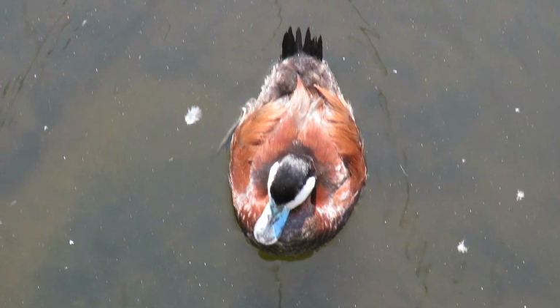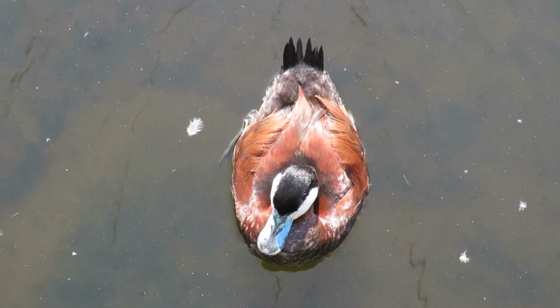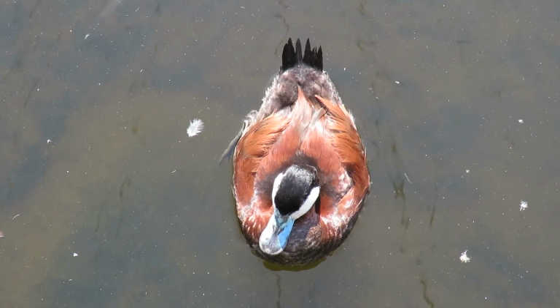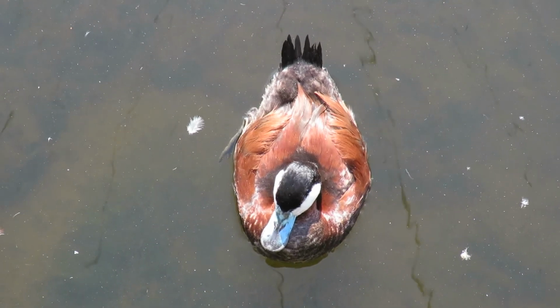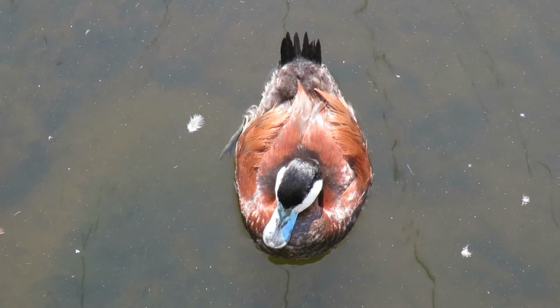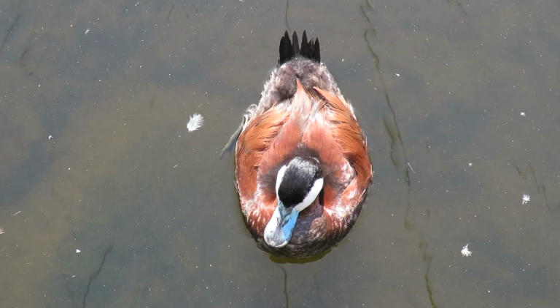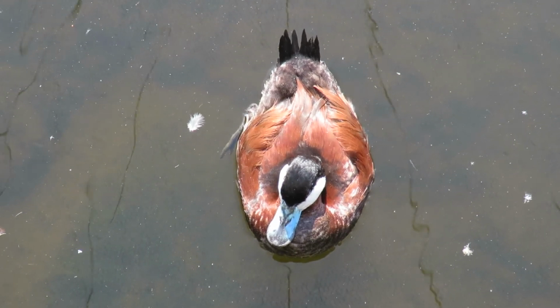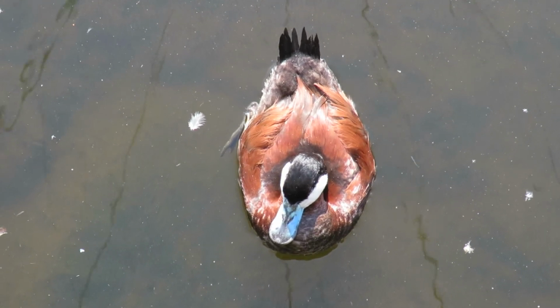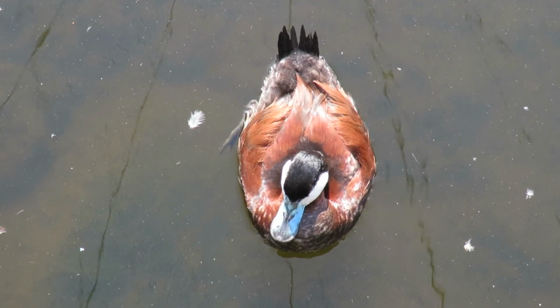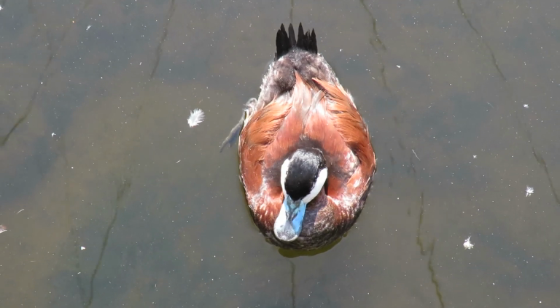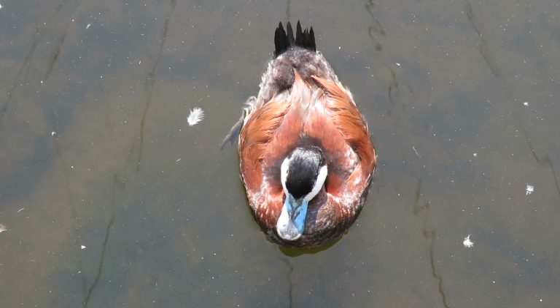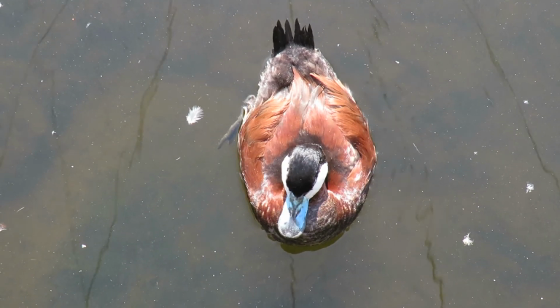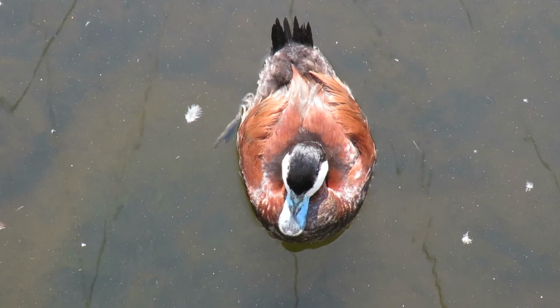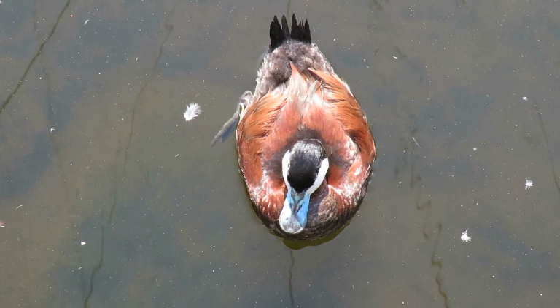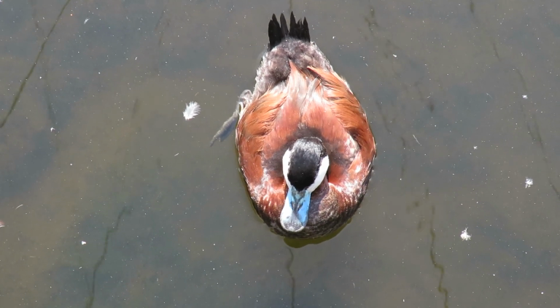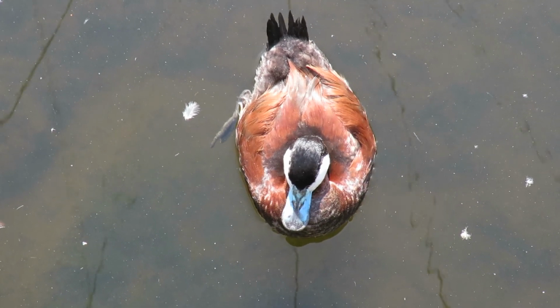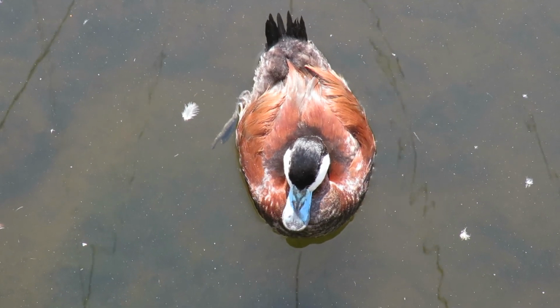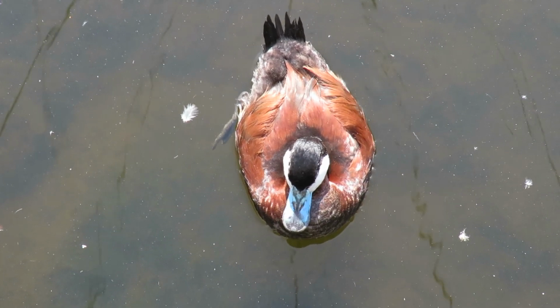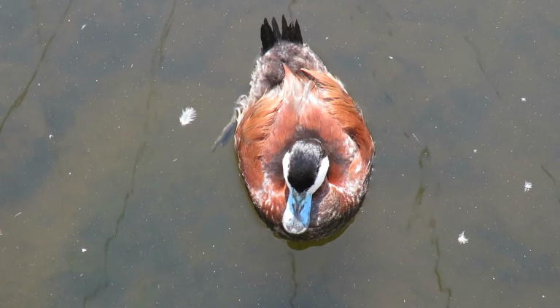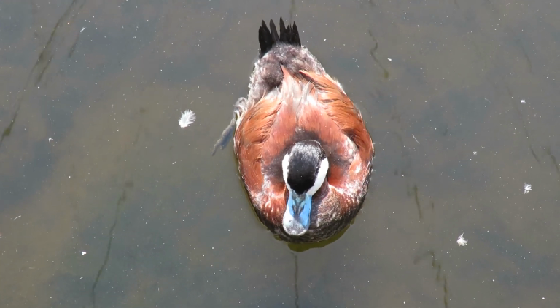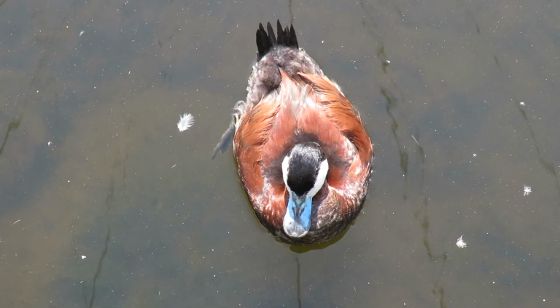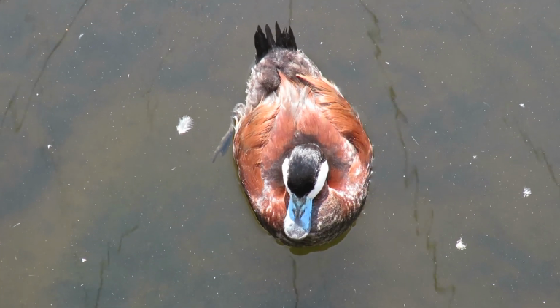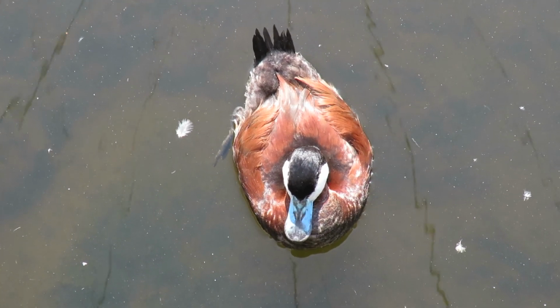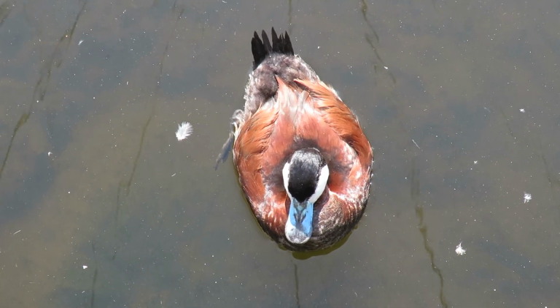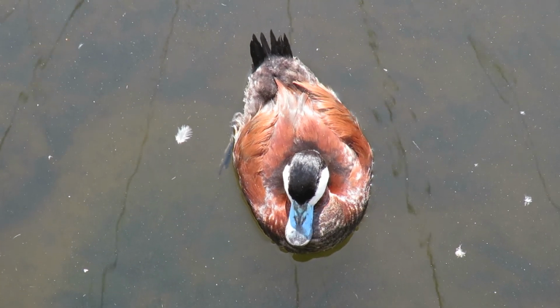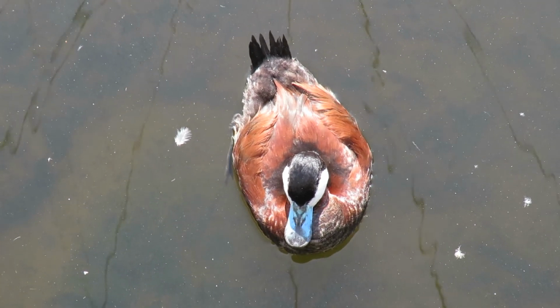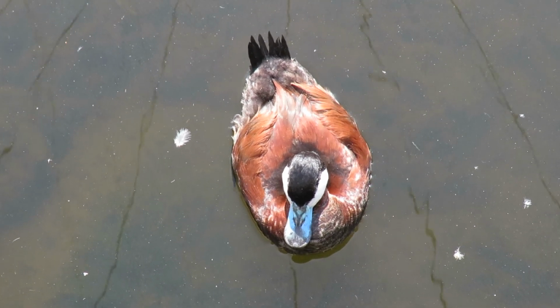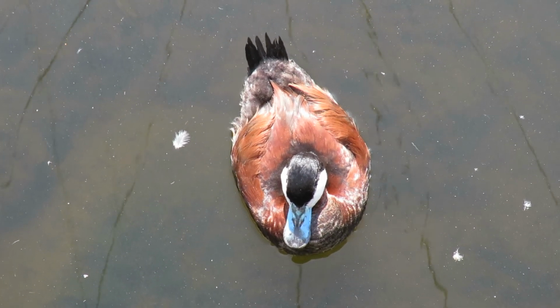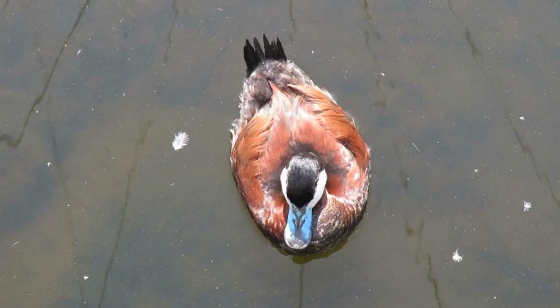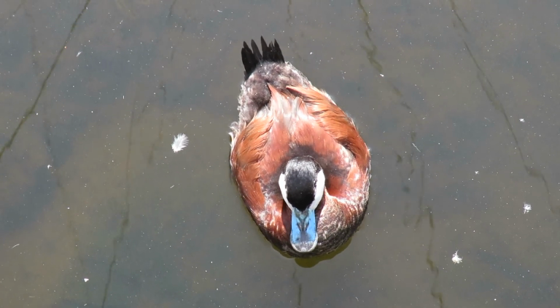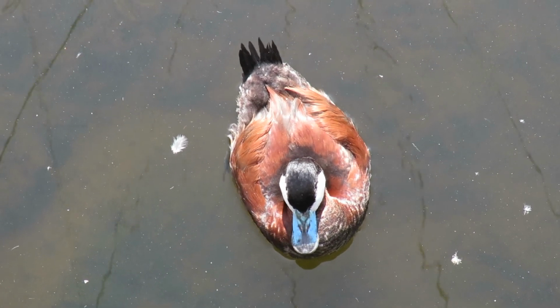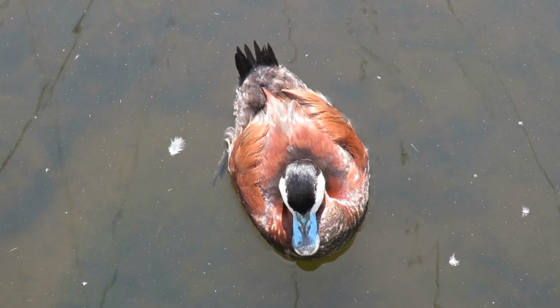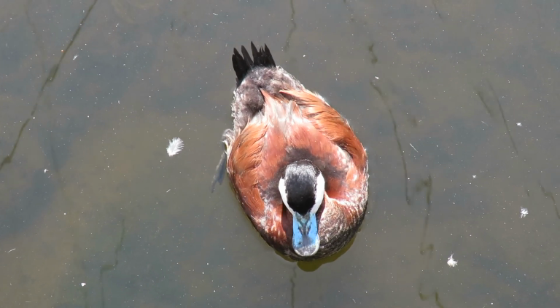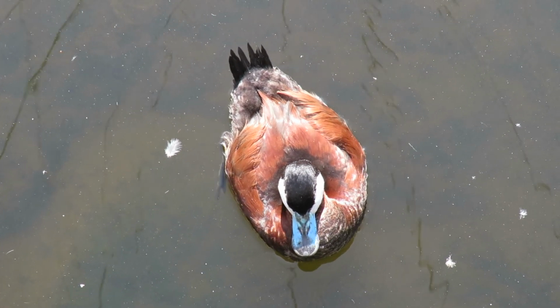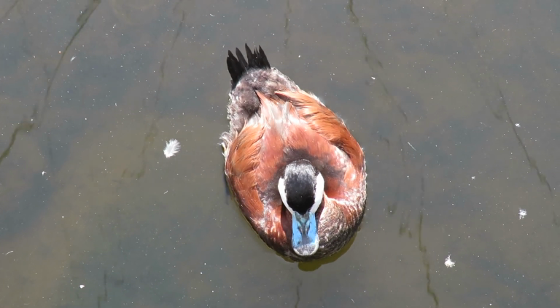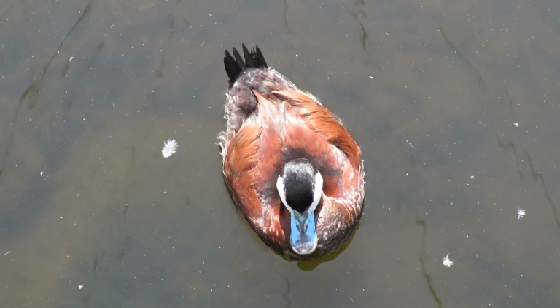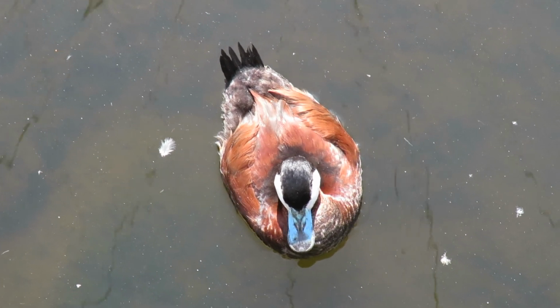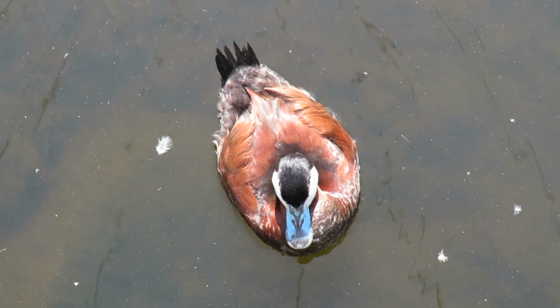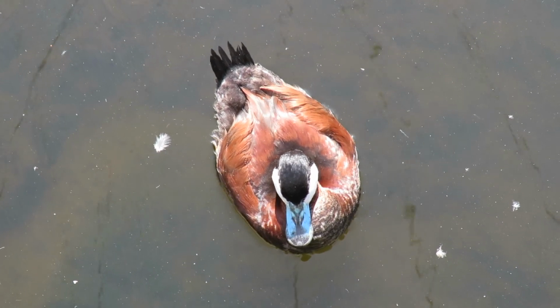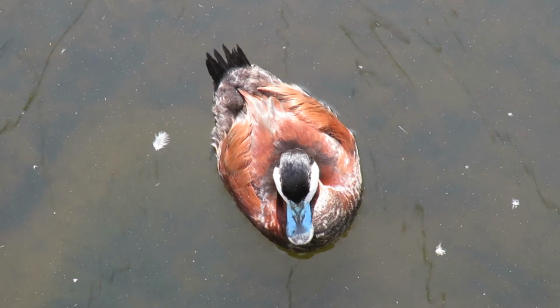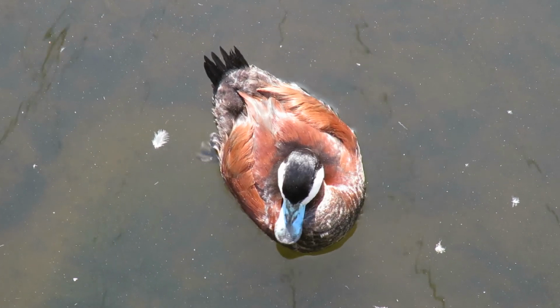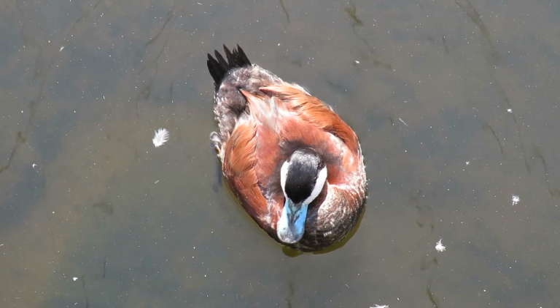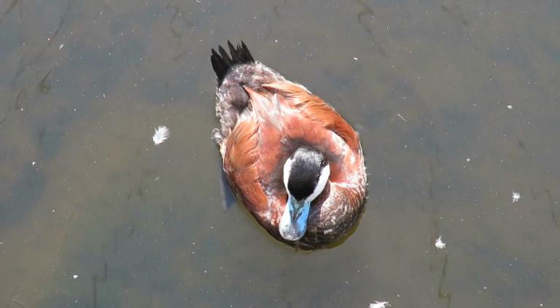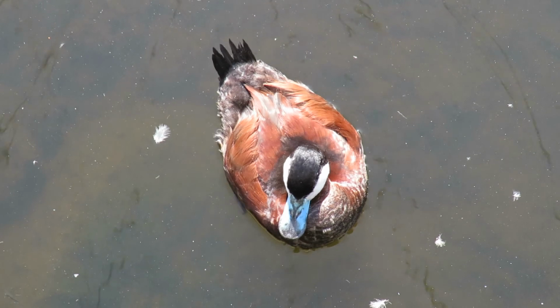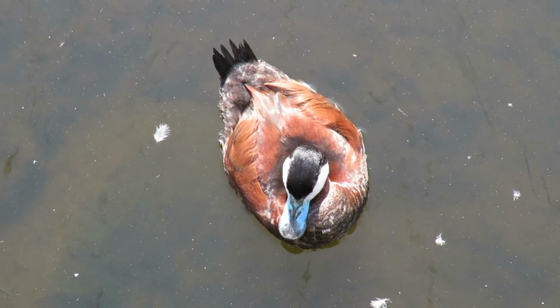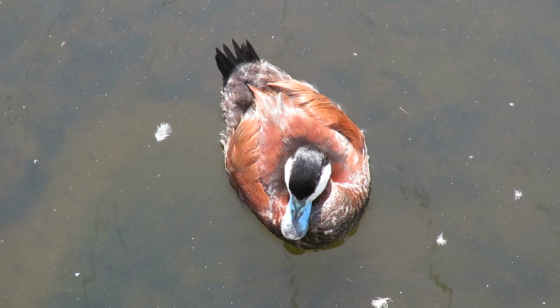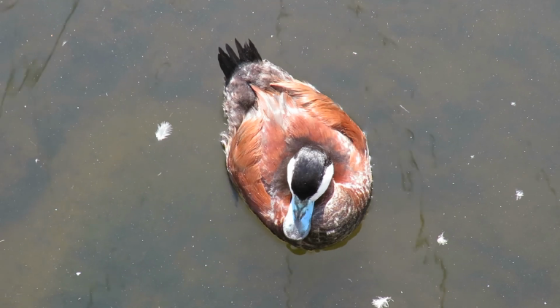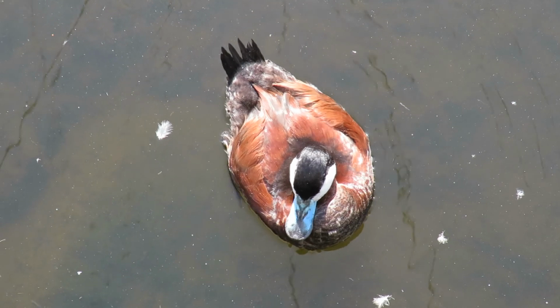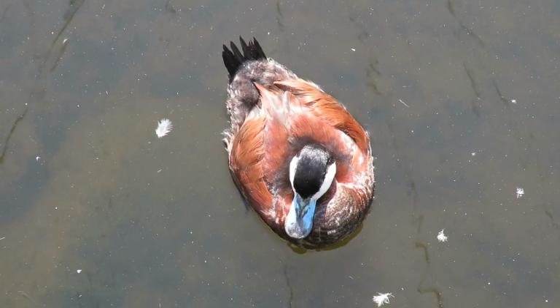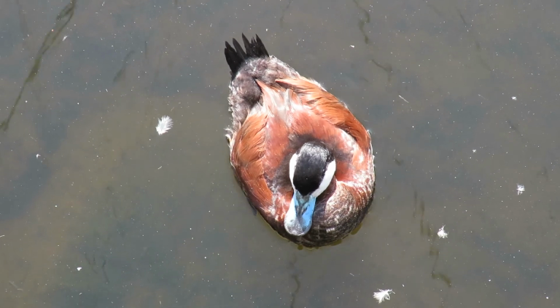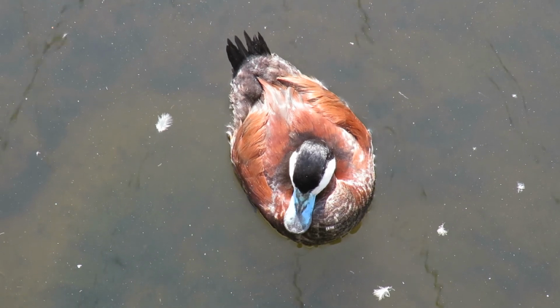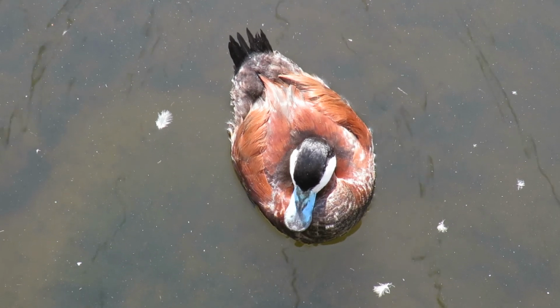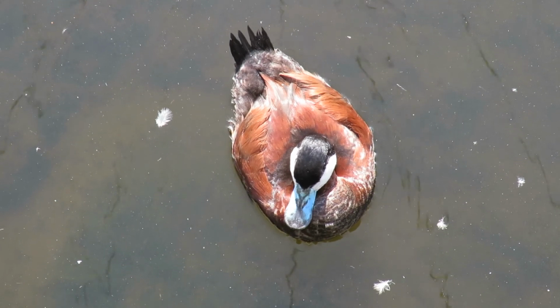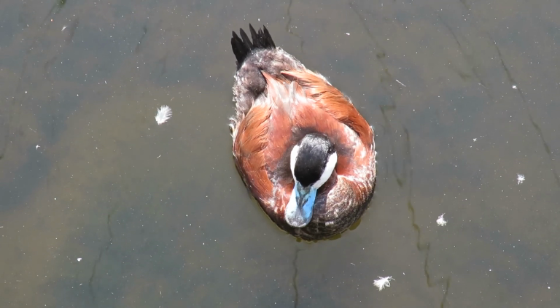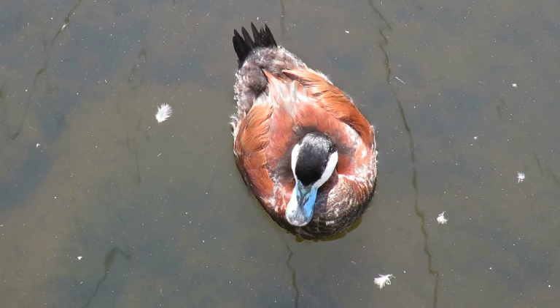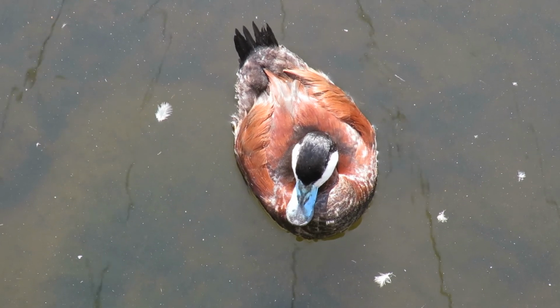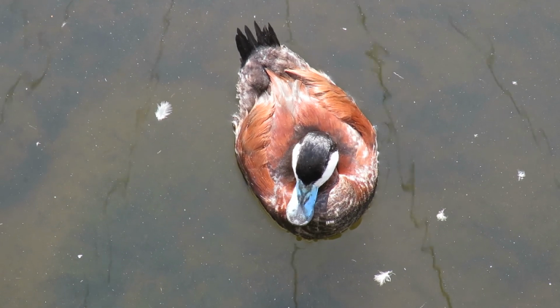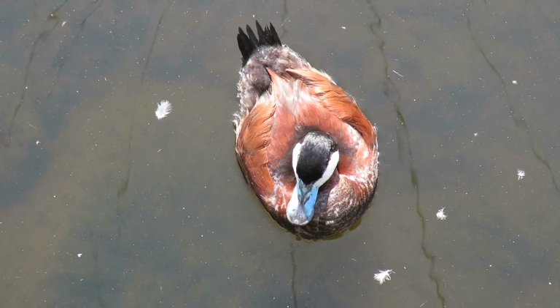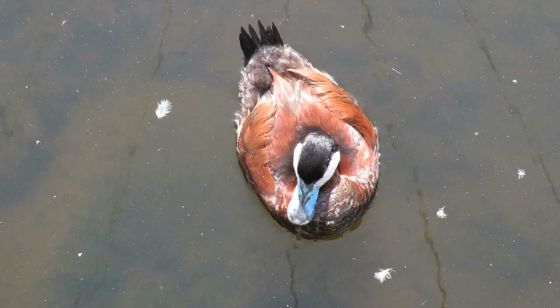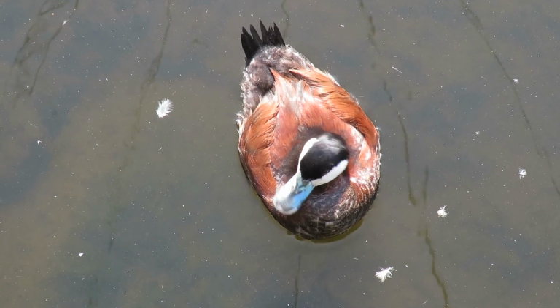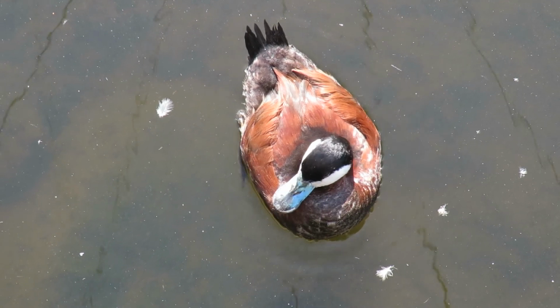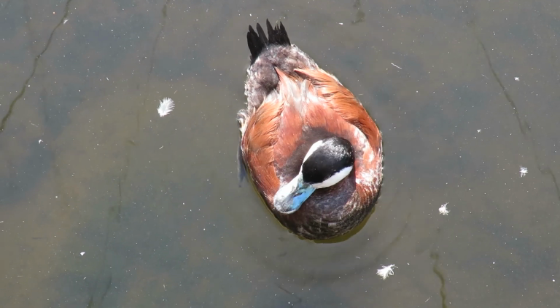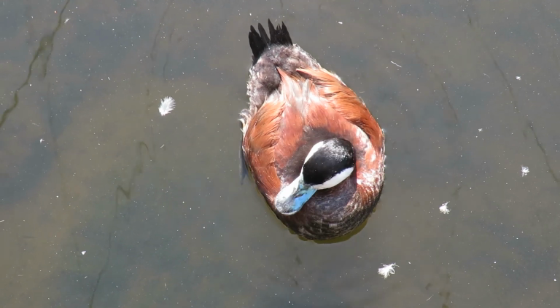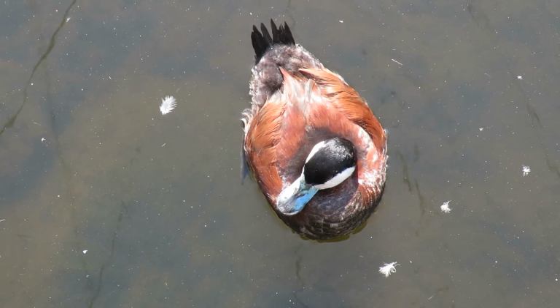Good morning everybody. This is Karen March. This is the North American Ruddy Duck. Hi pretty bird.